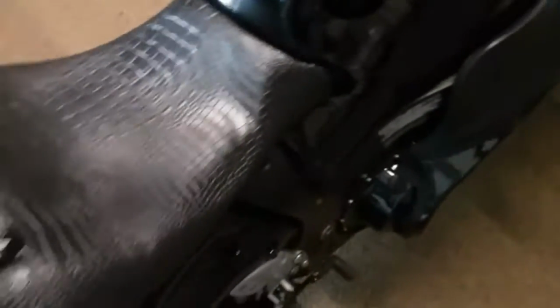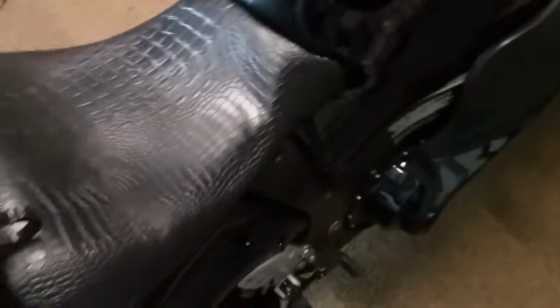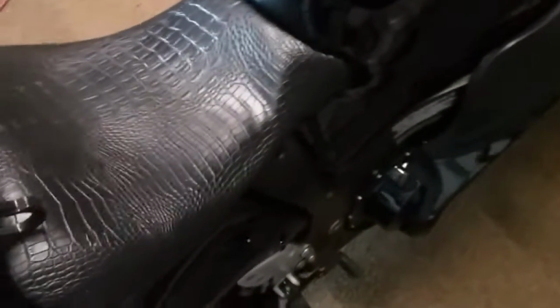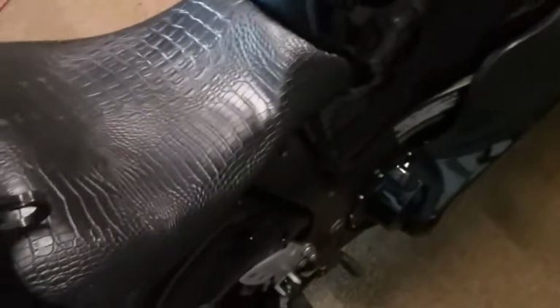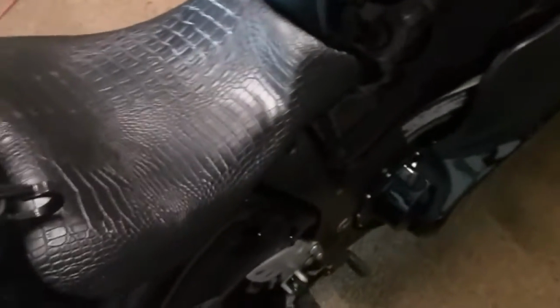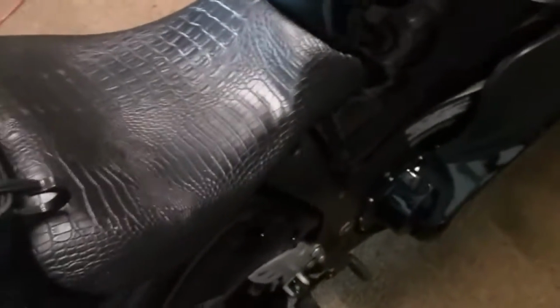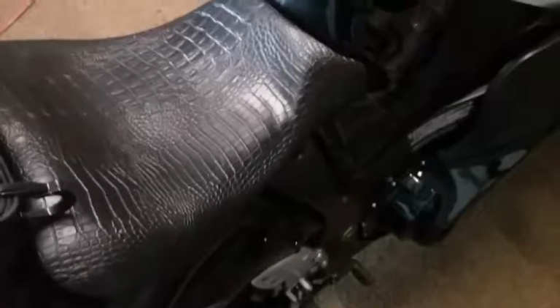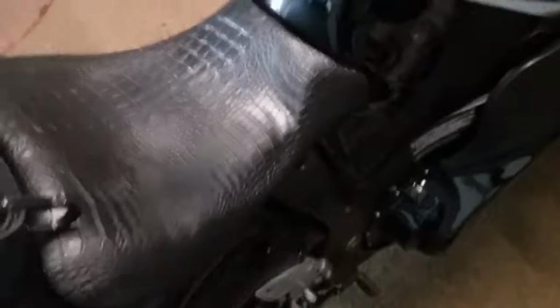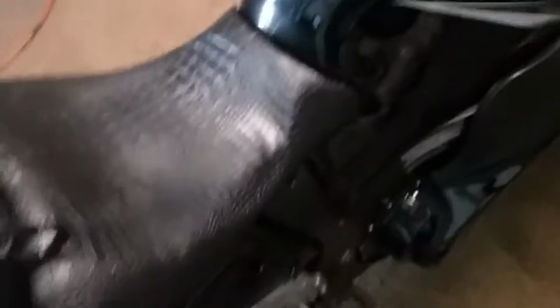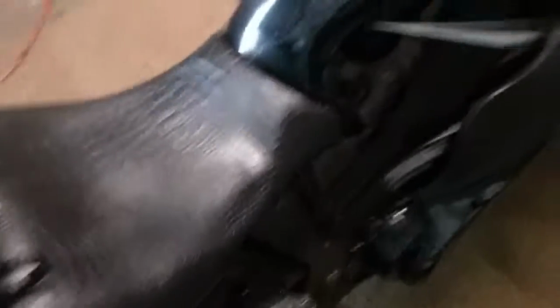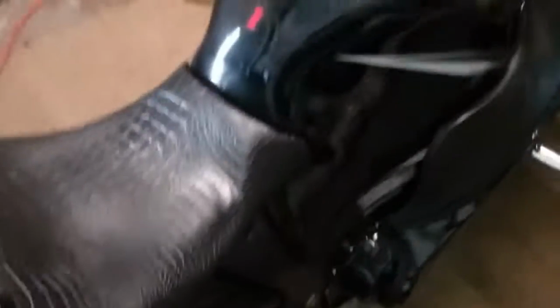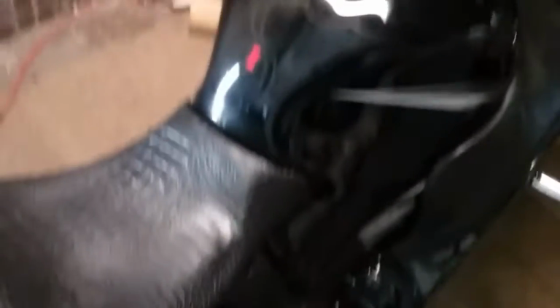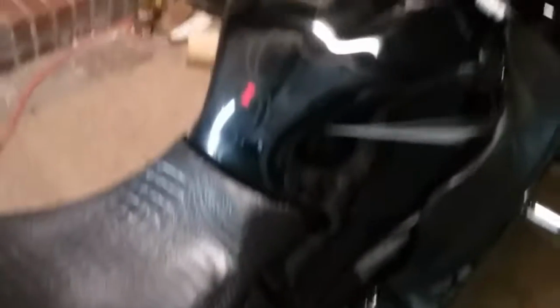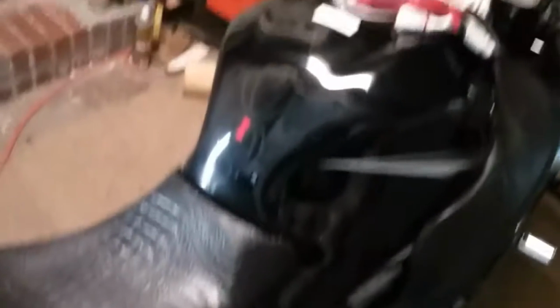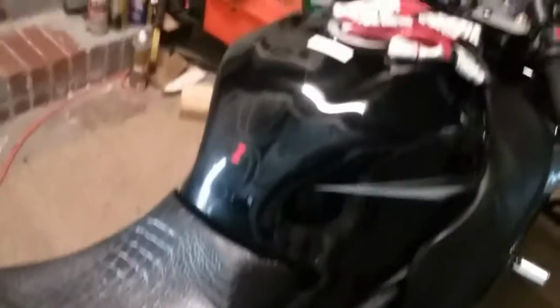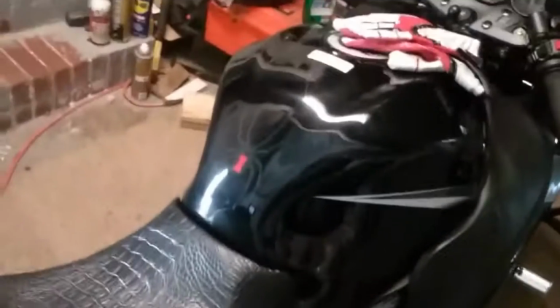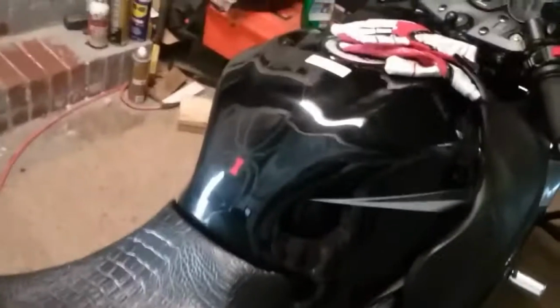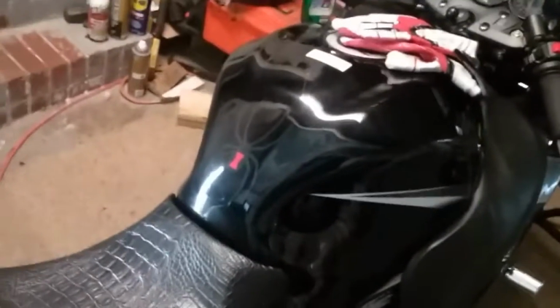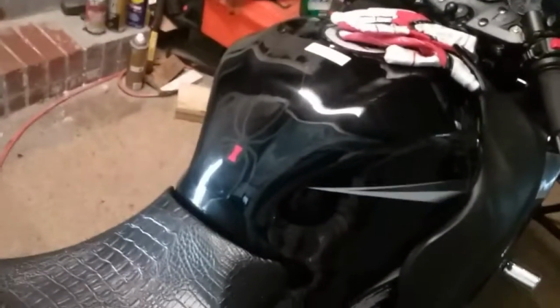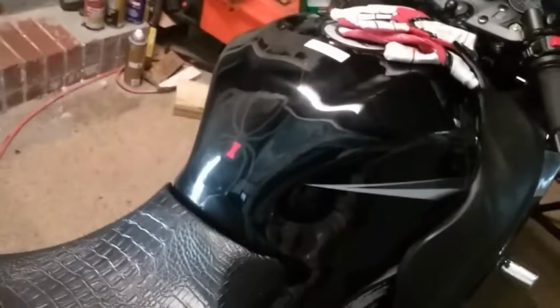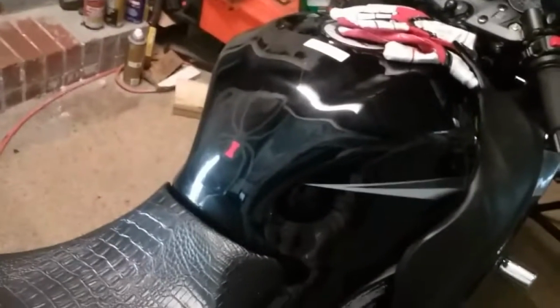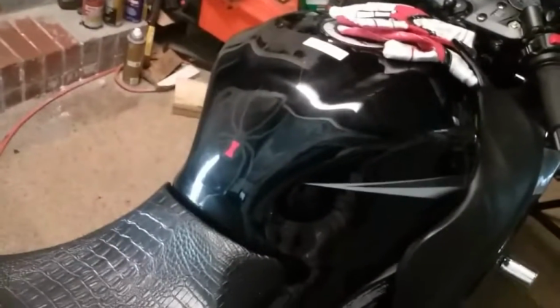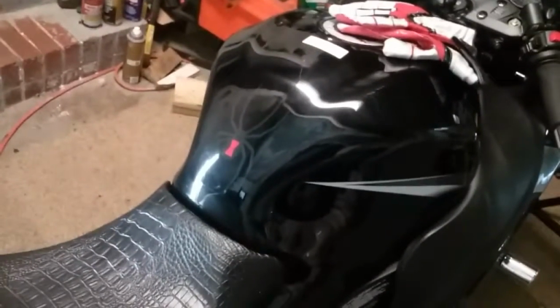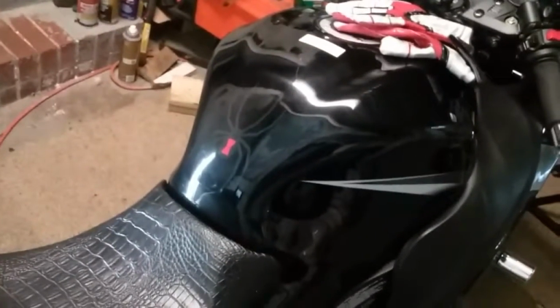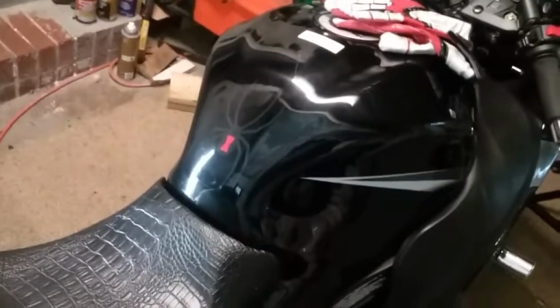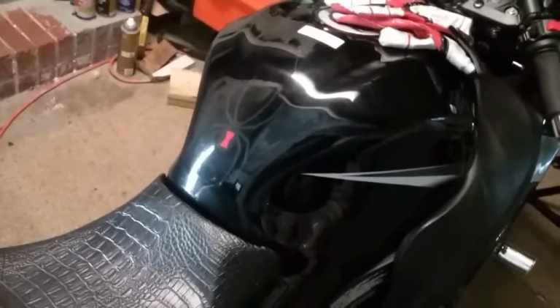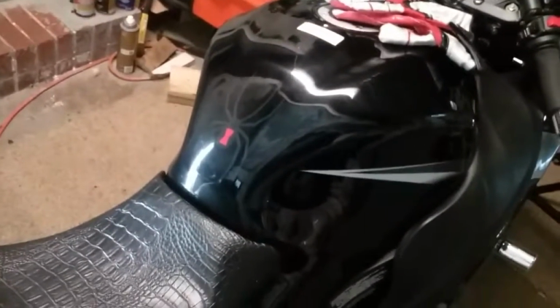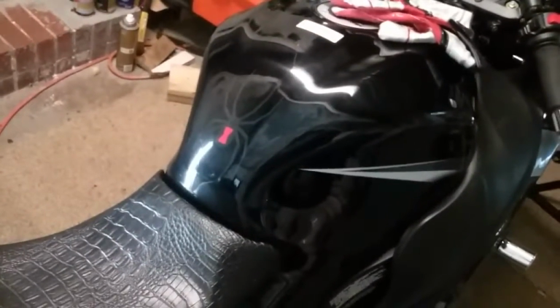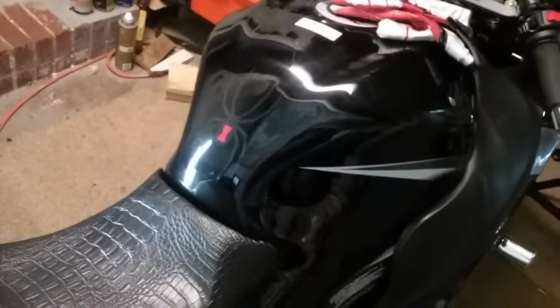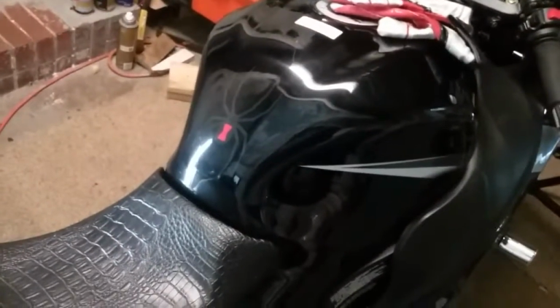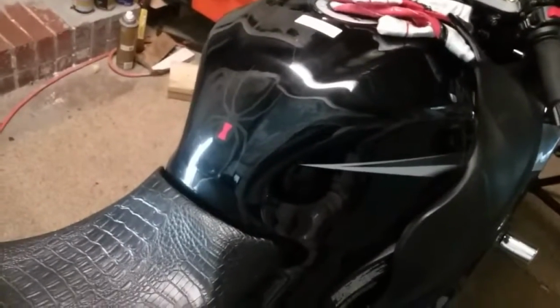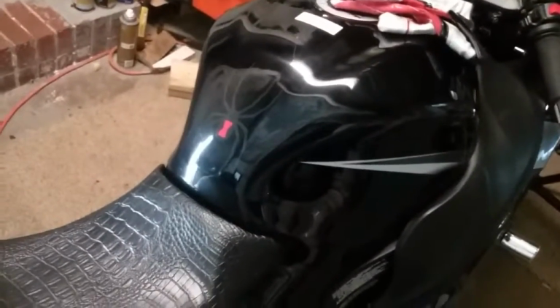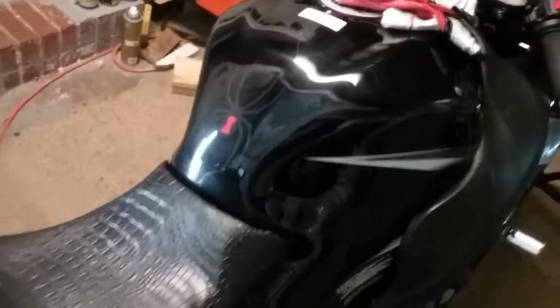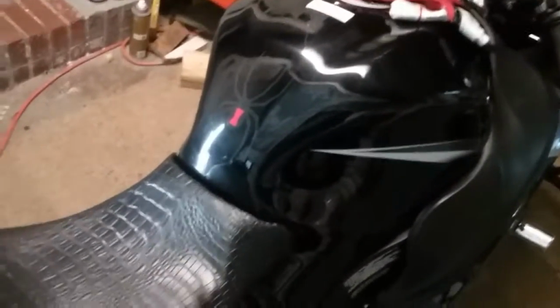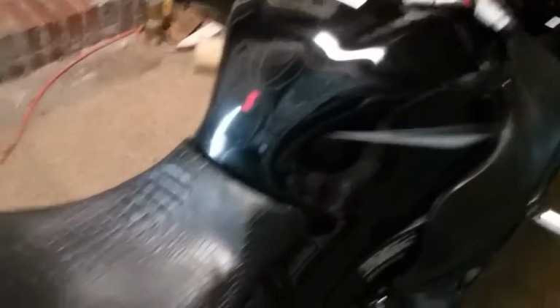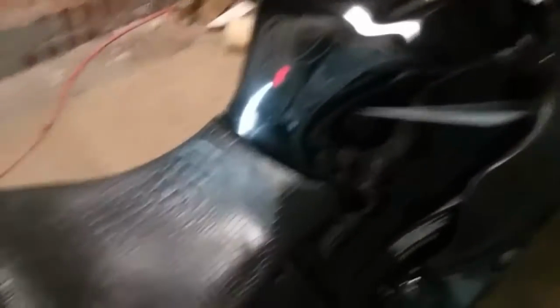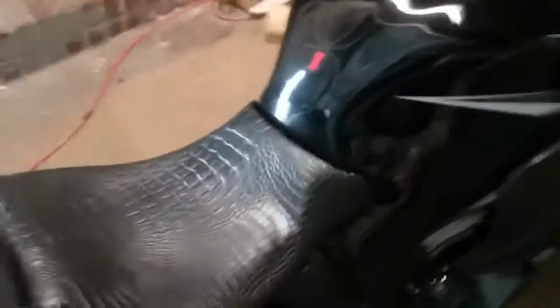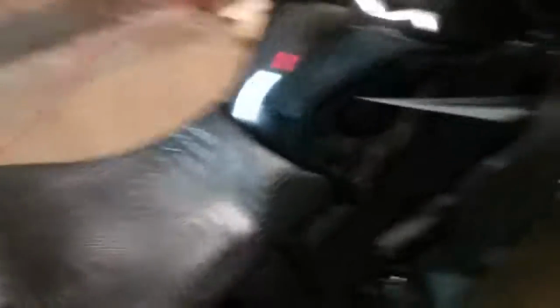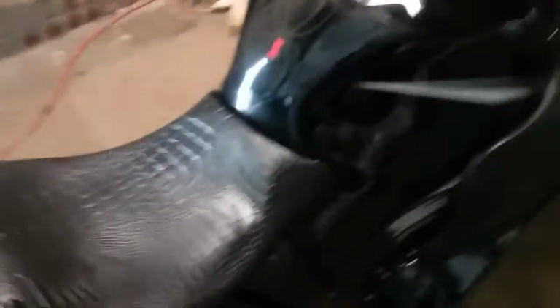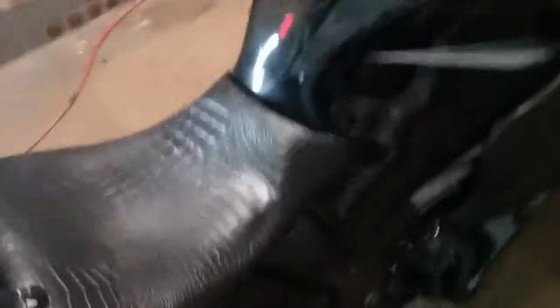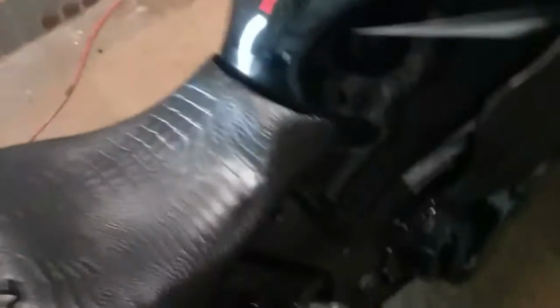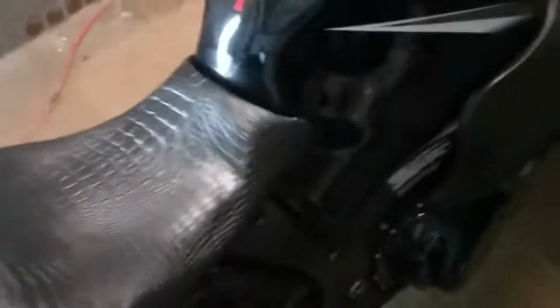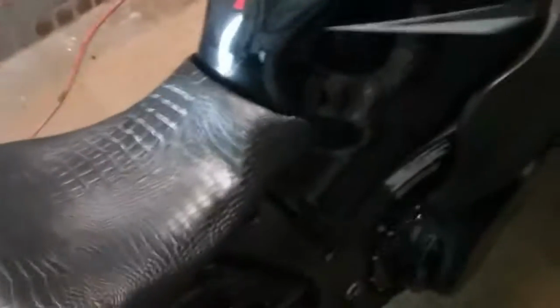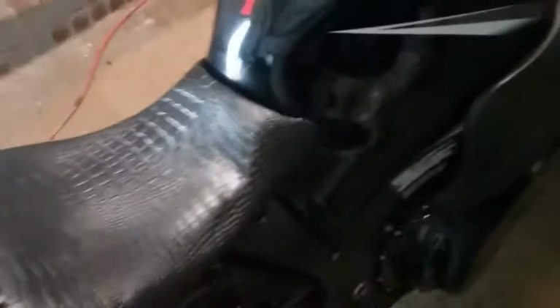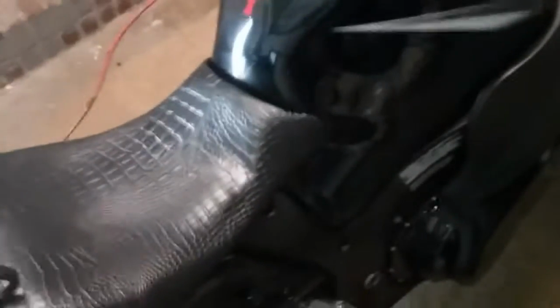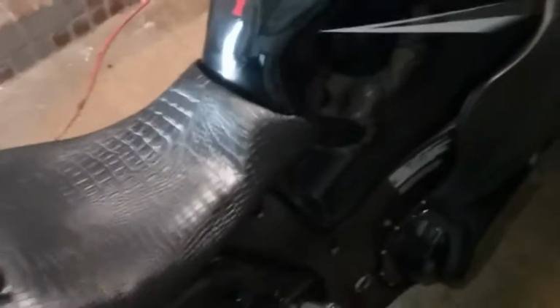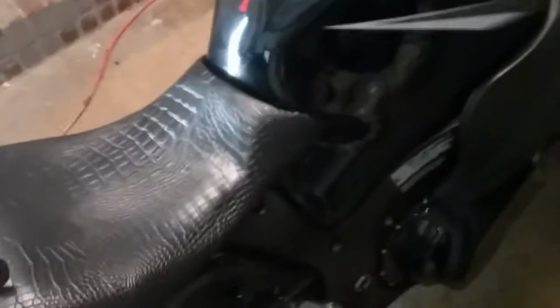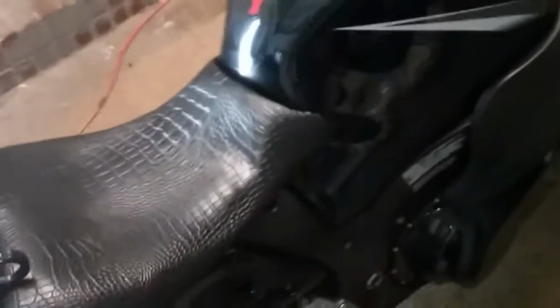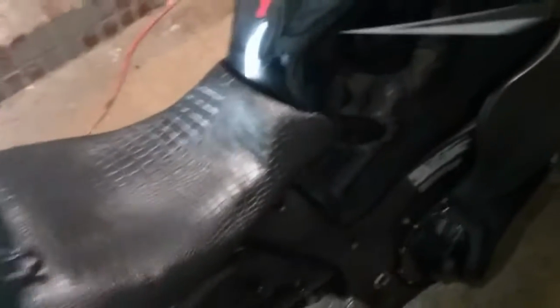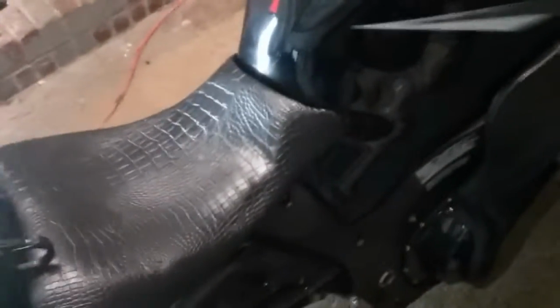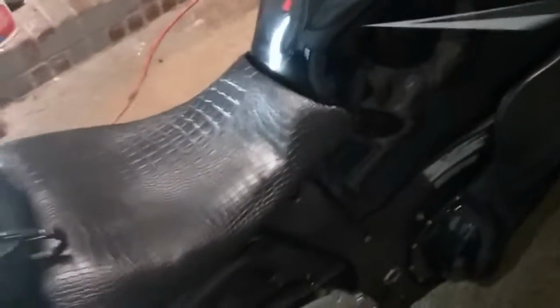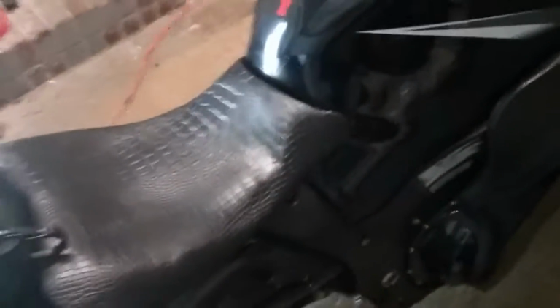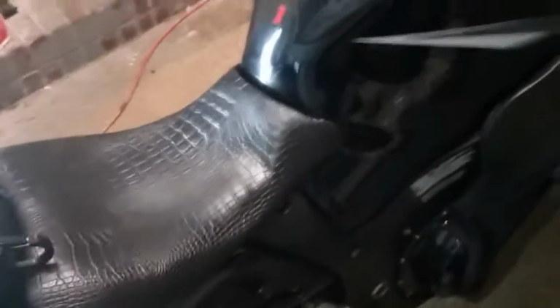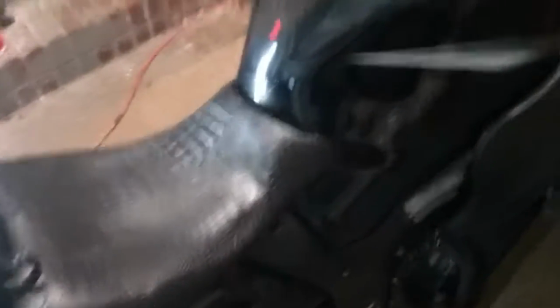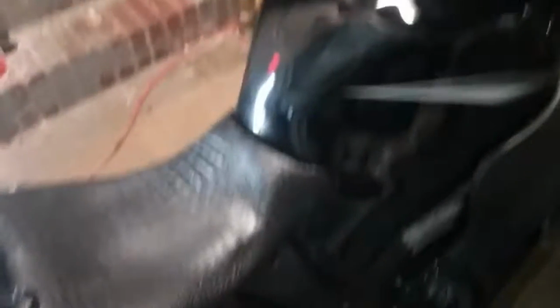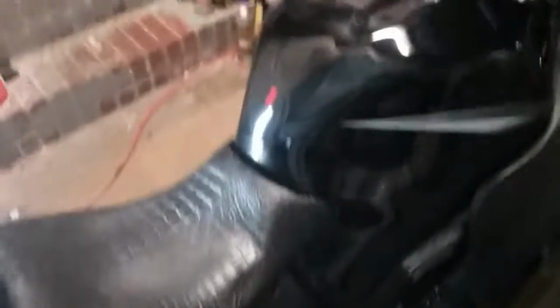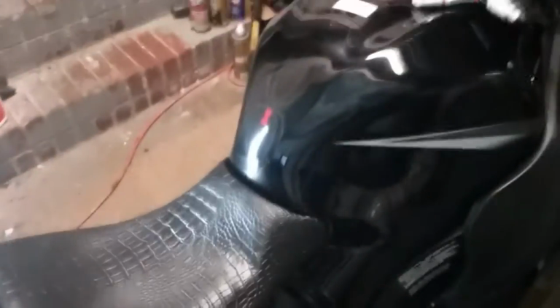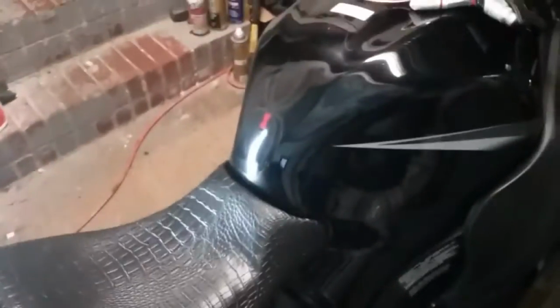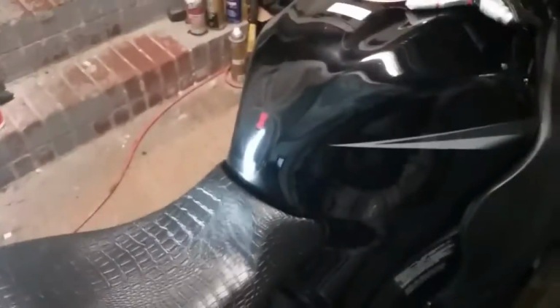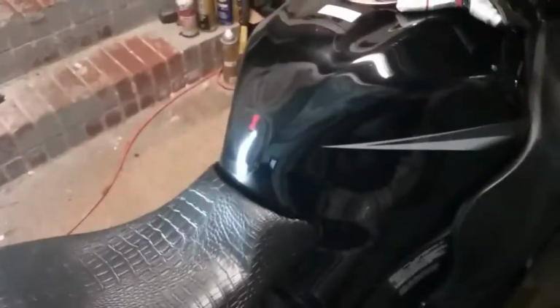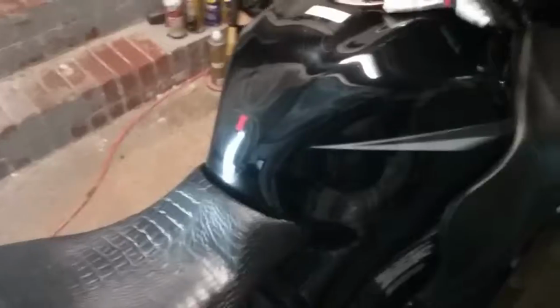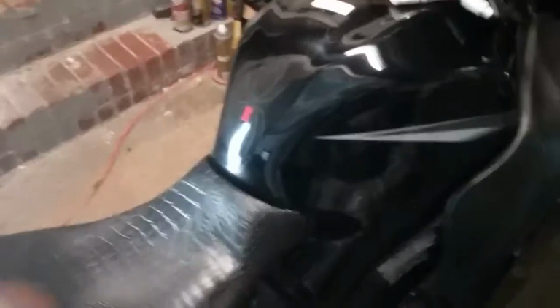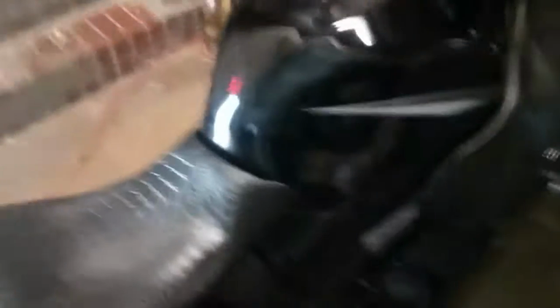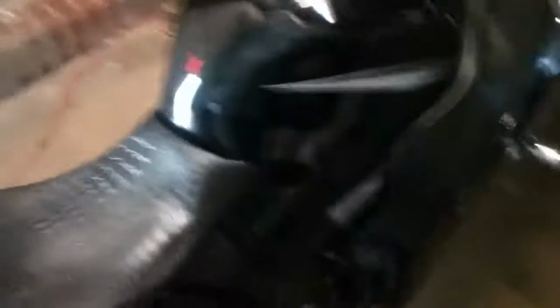But anyway, we did that. We got our rear fender eliminator on.